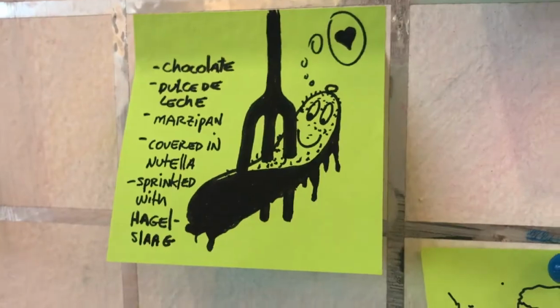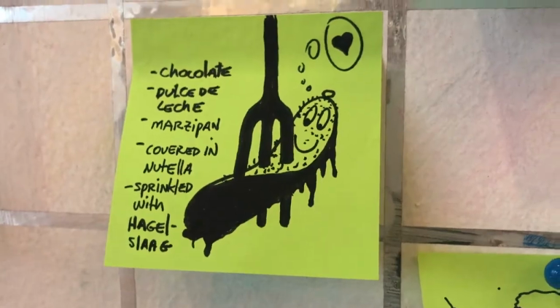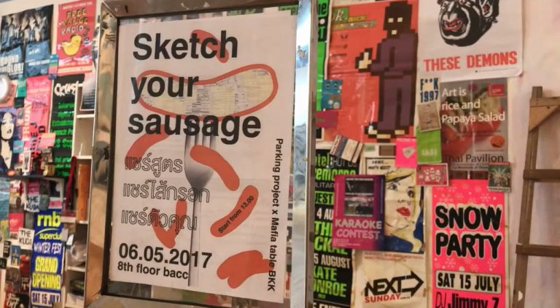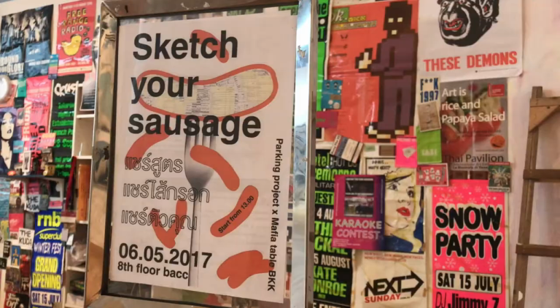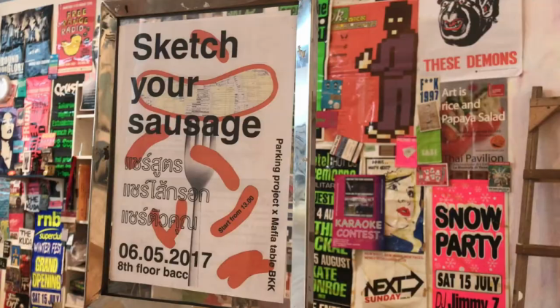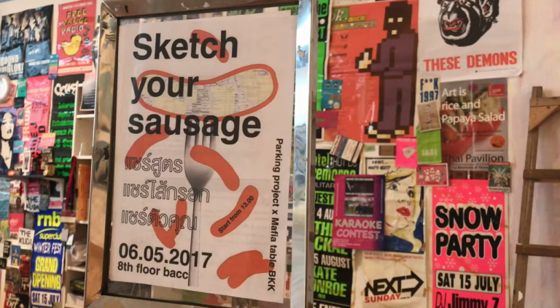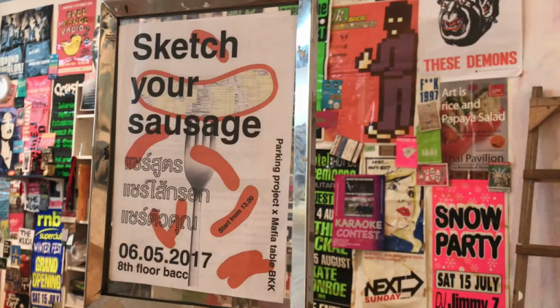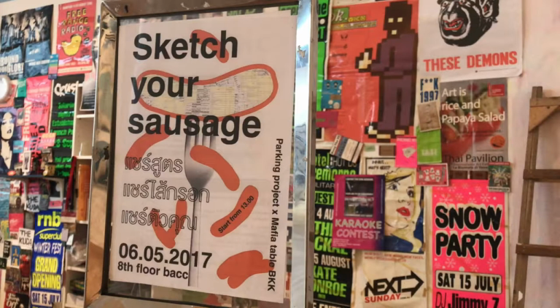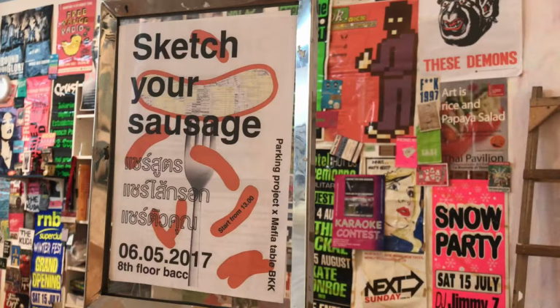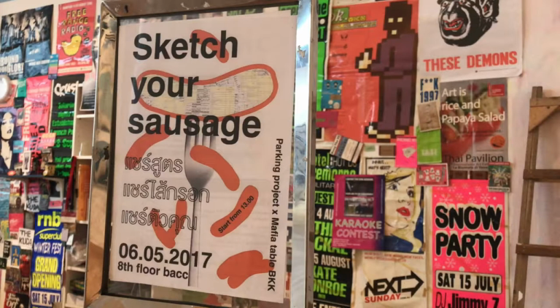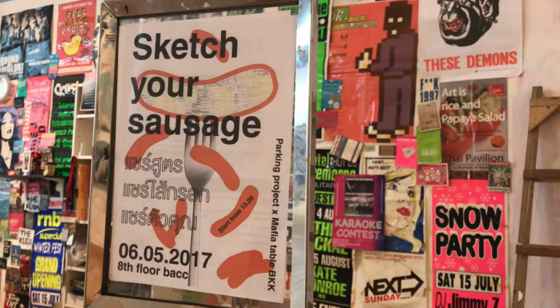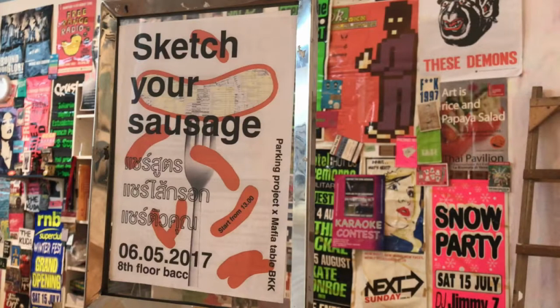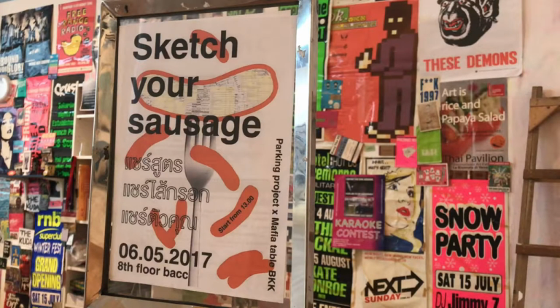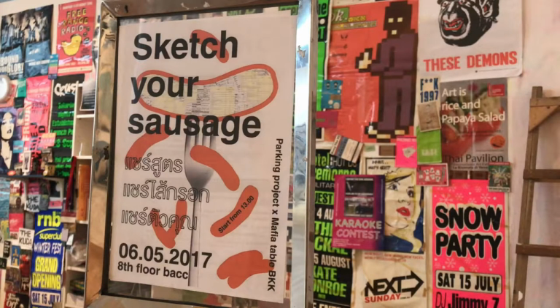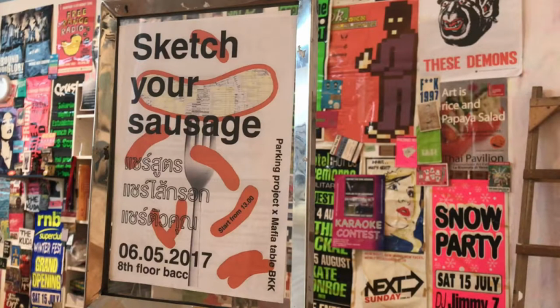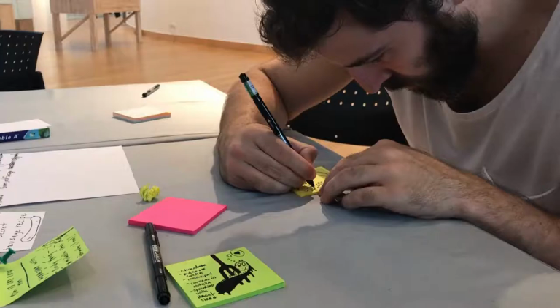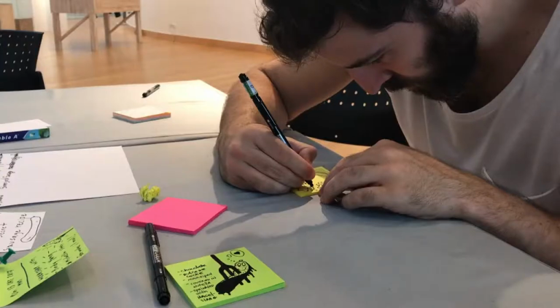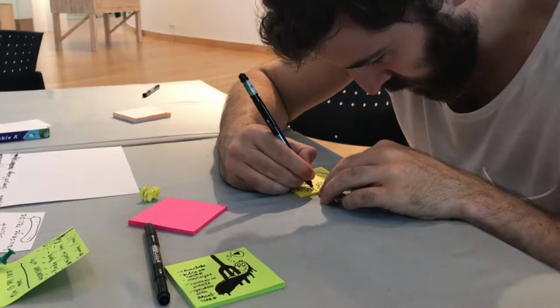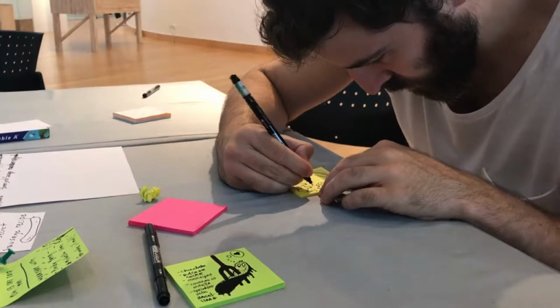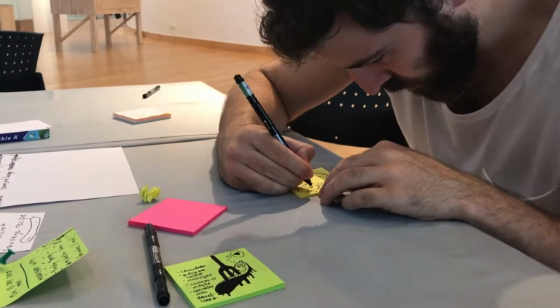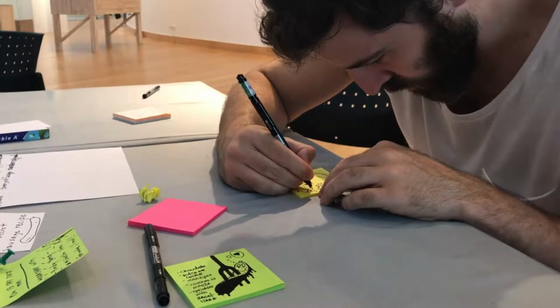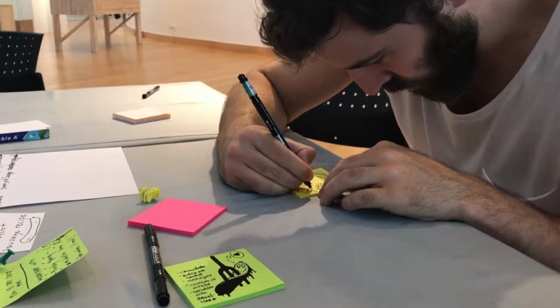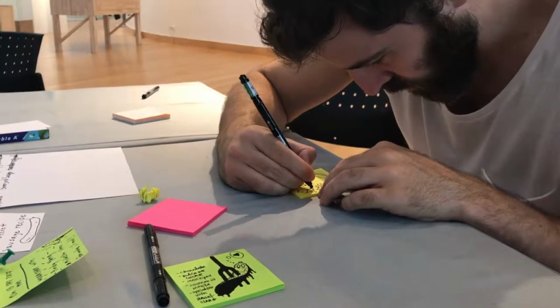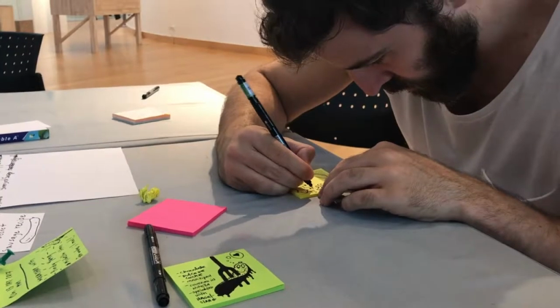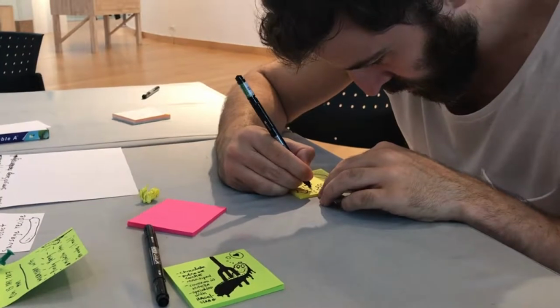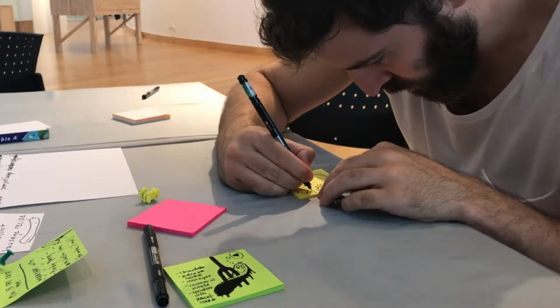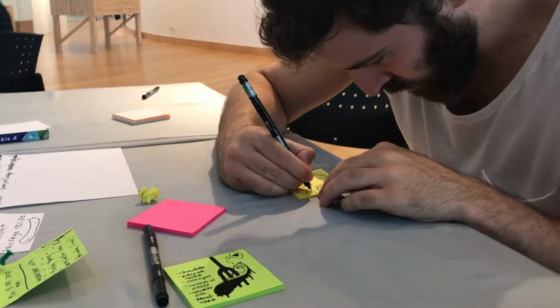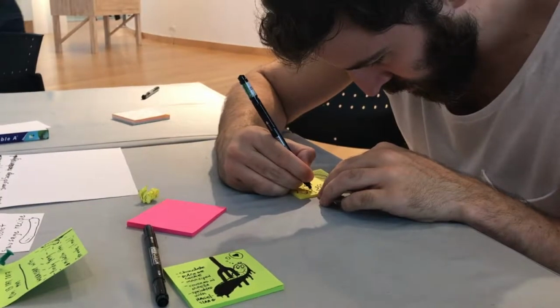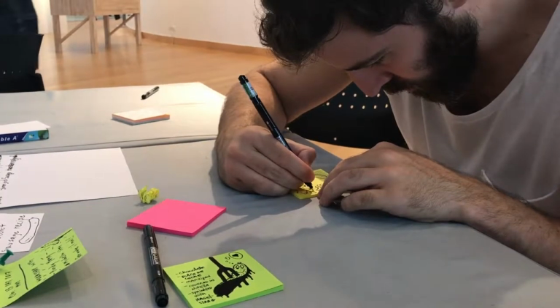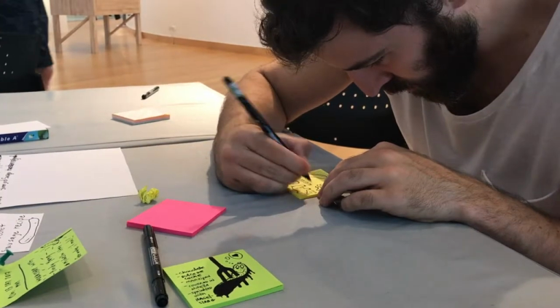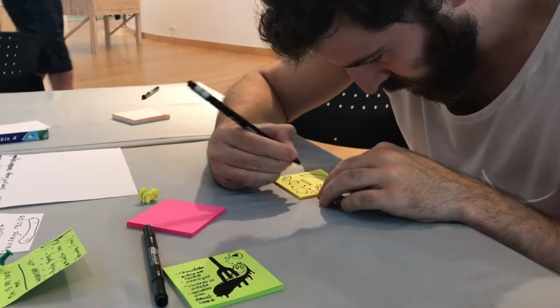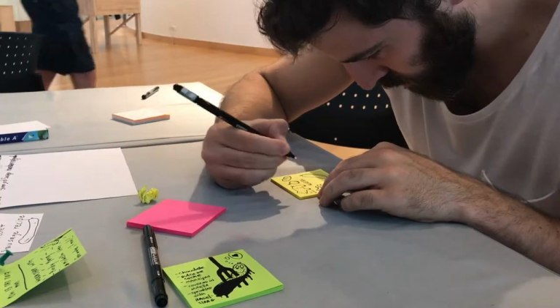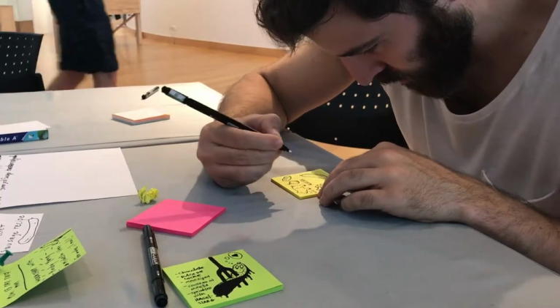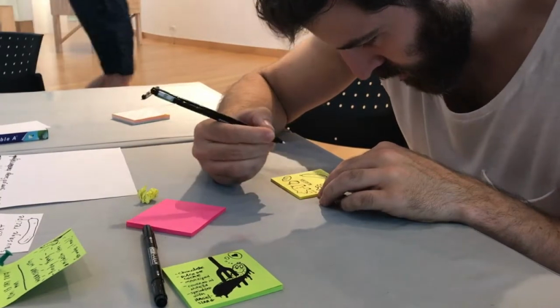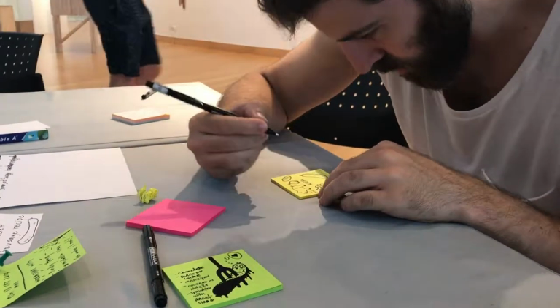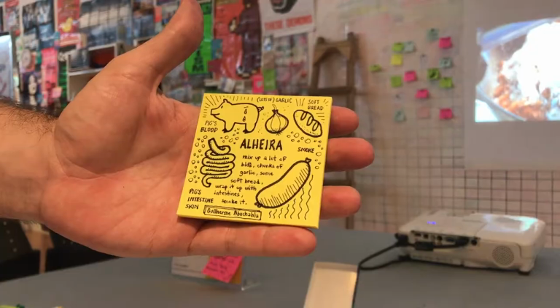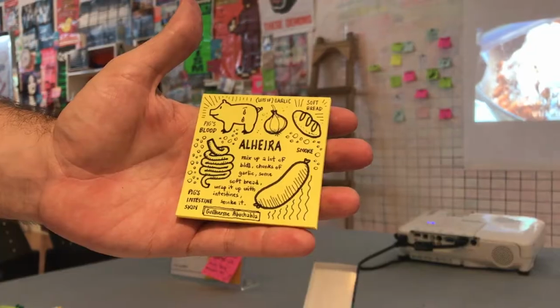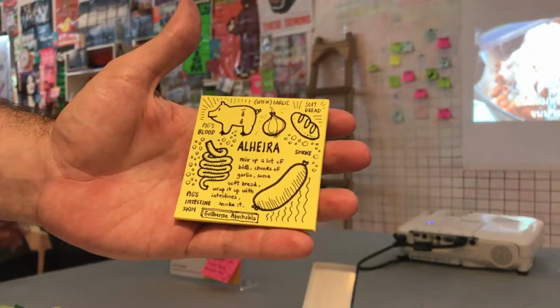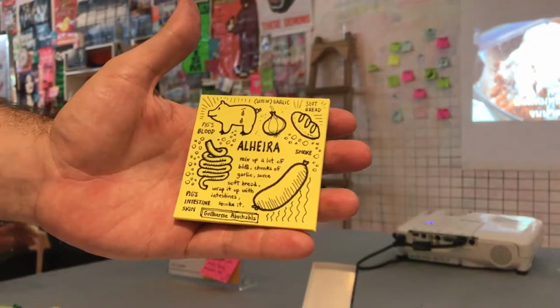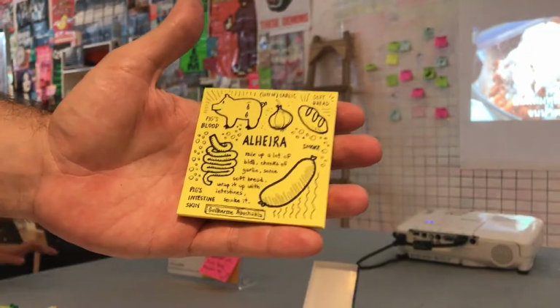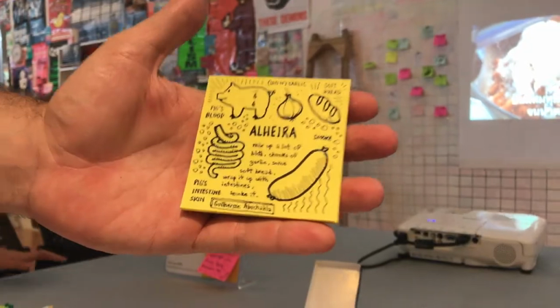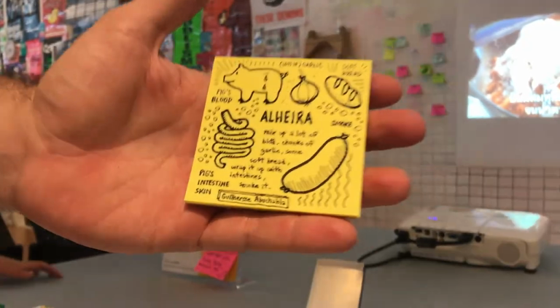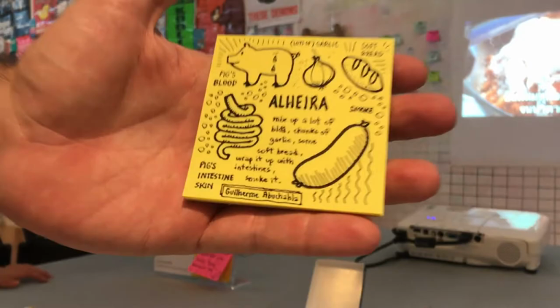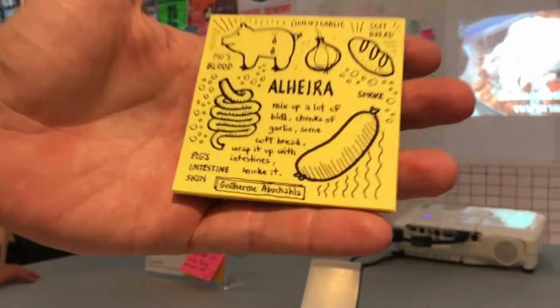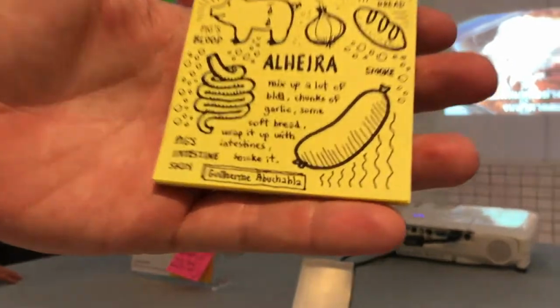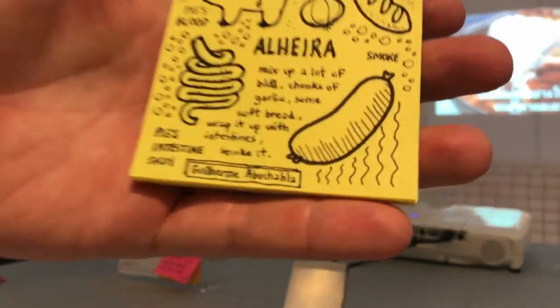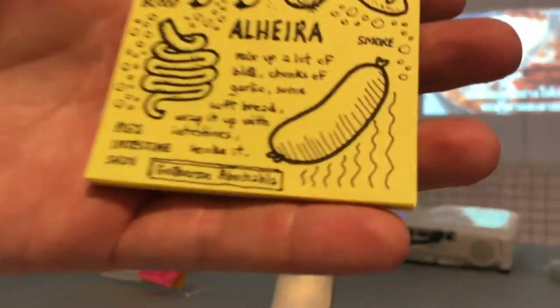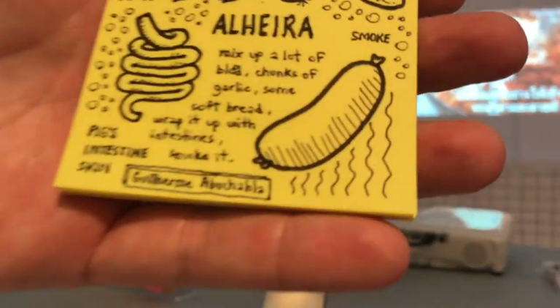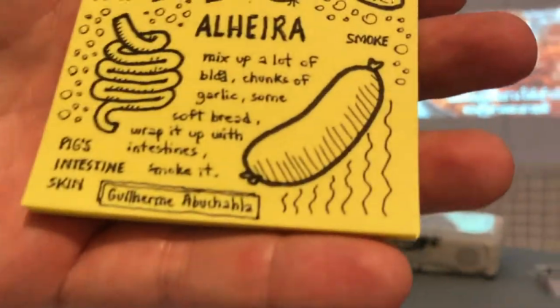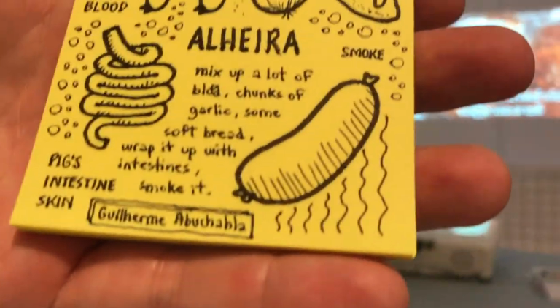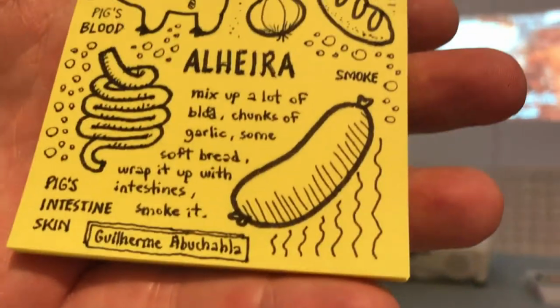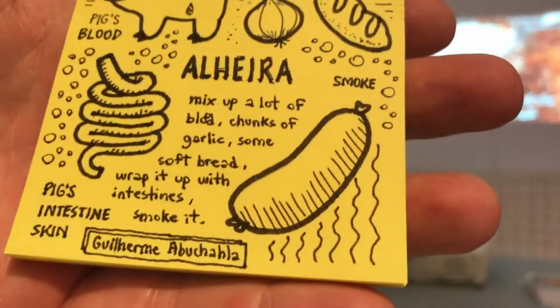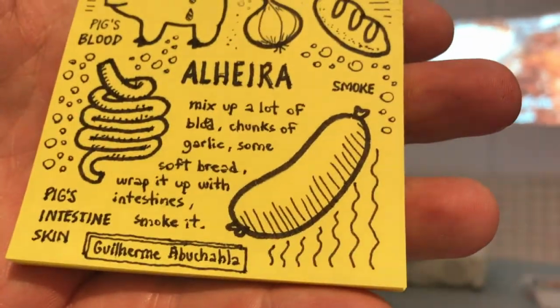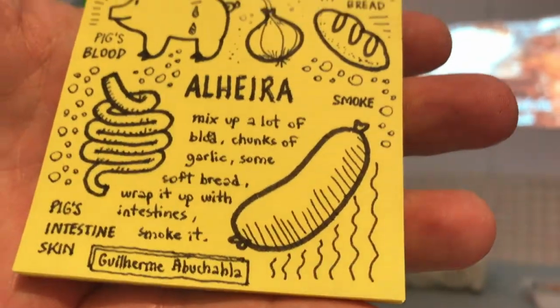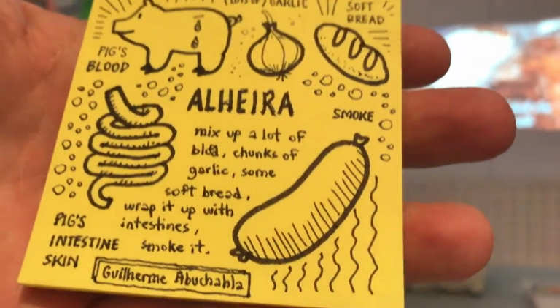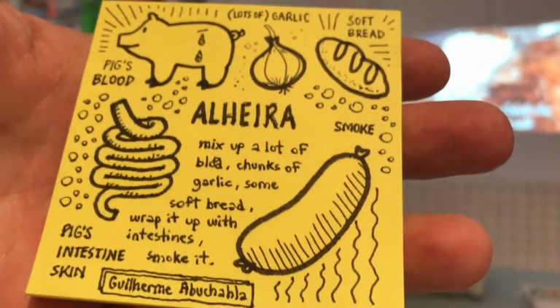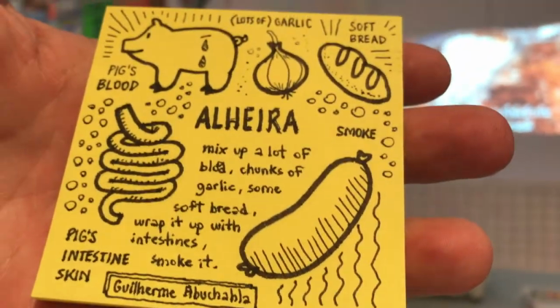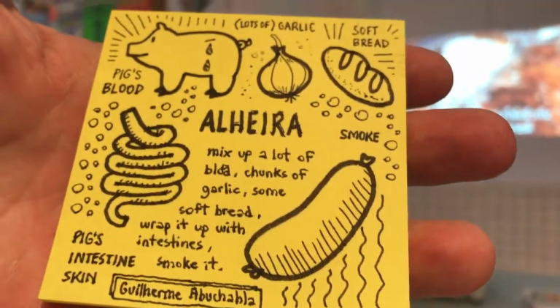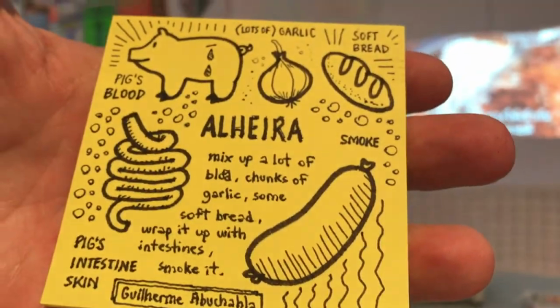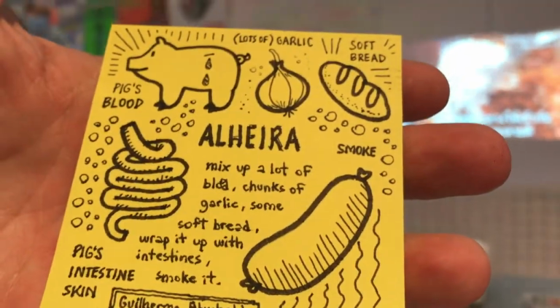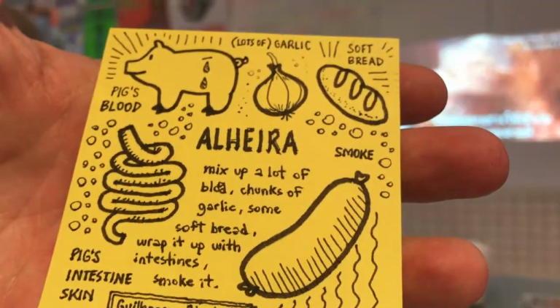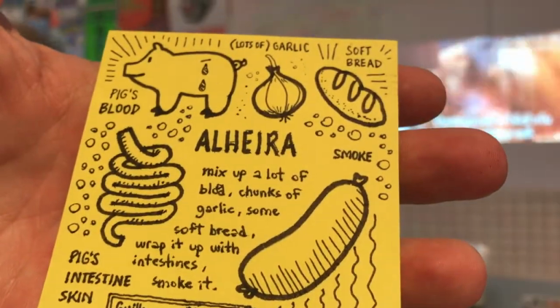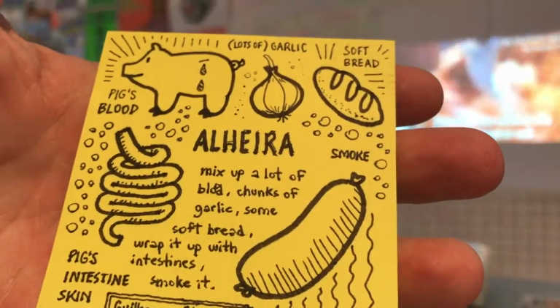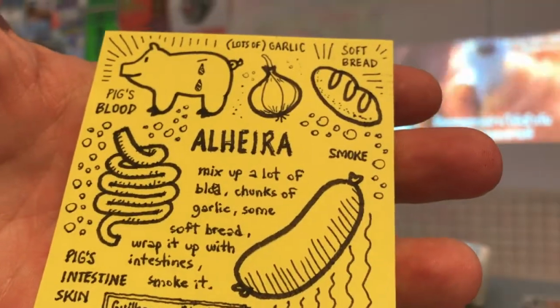One of the projects that we participated in is called the Sausage Party. Guy created the most lovely sausage — hopefully we'll win the prize.